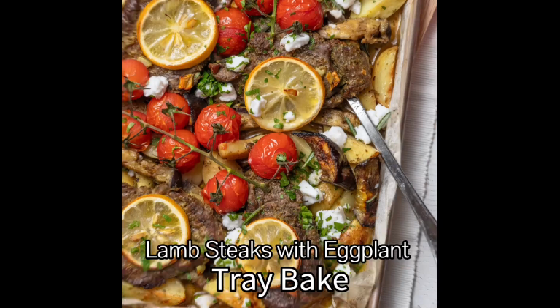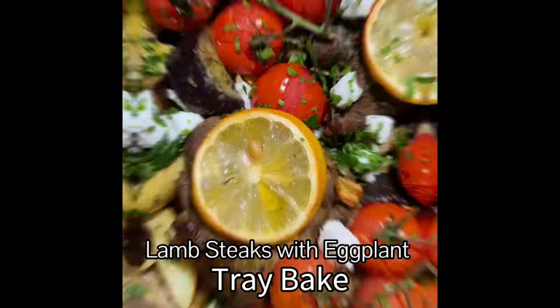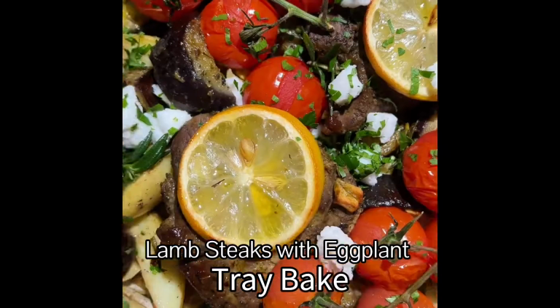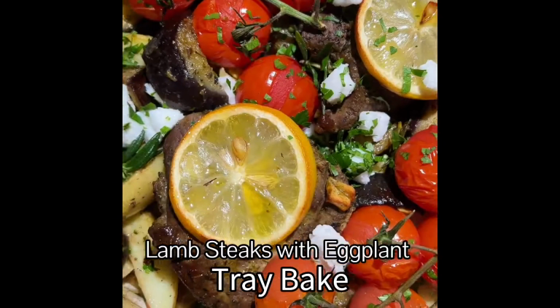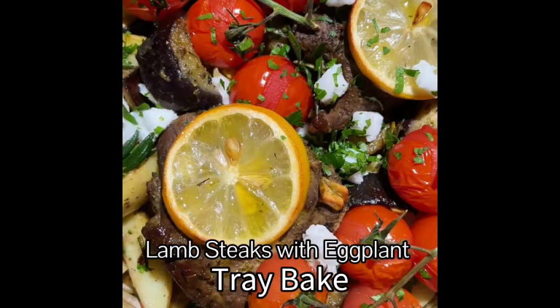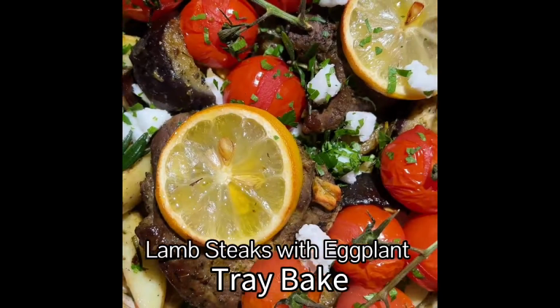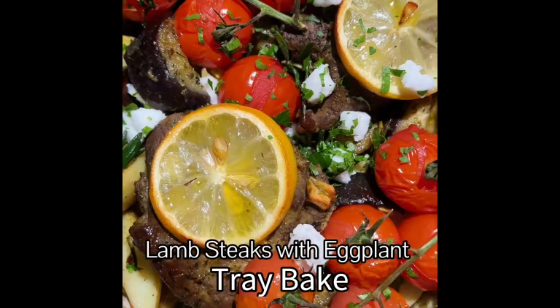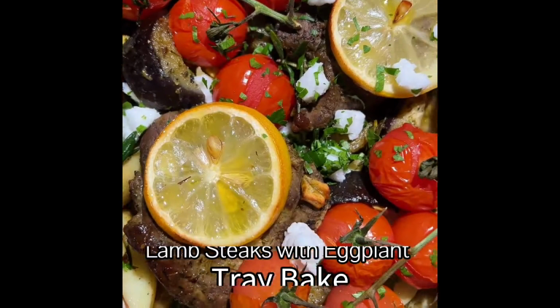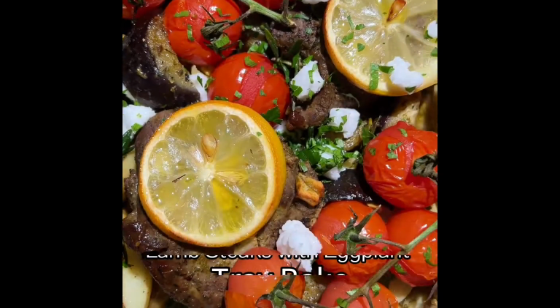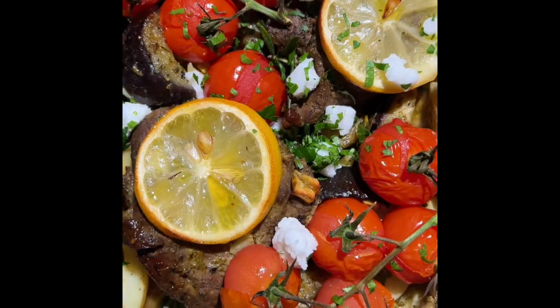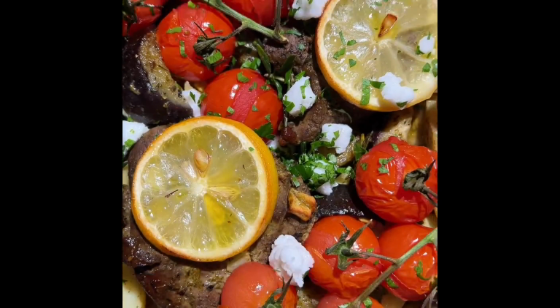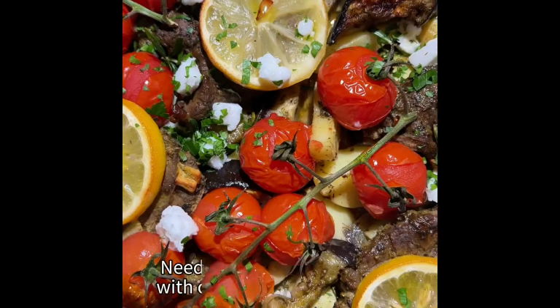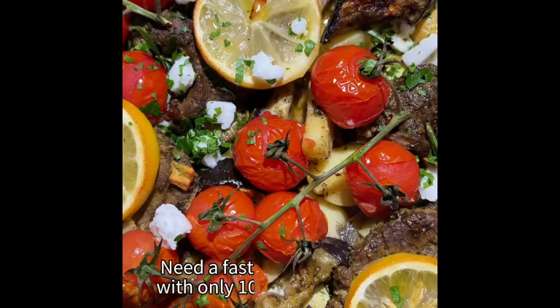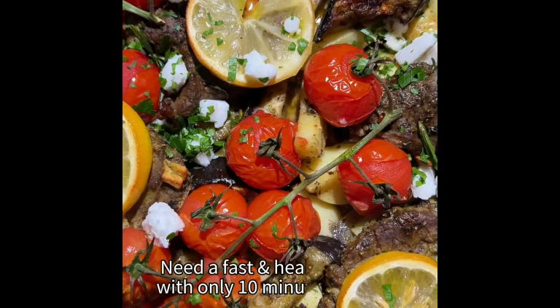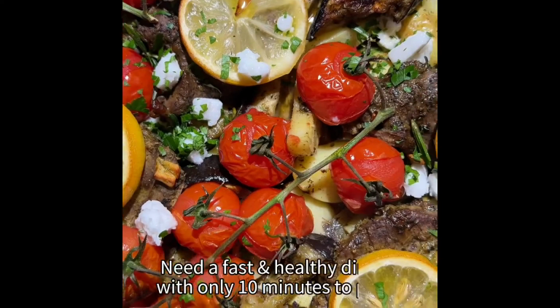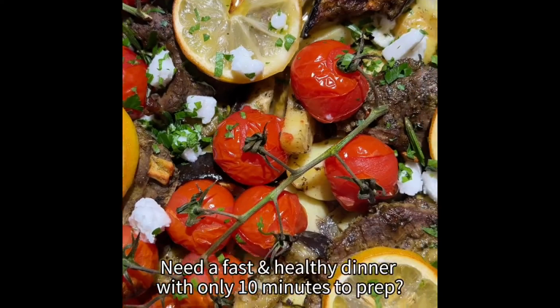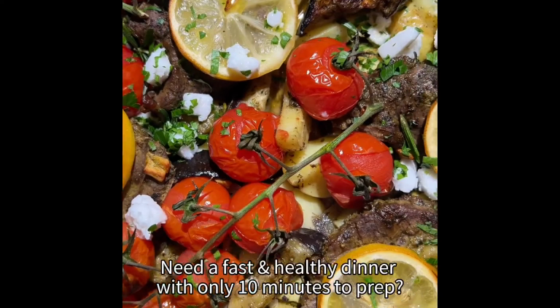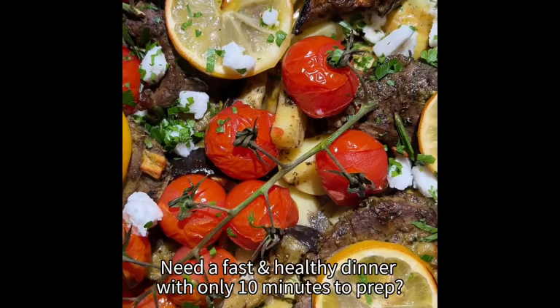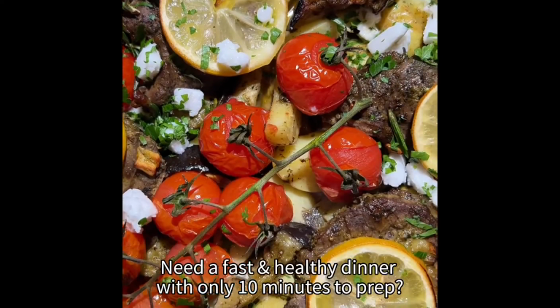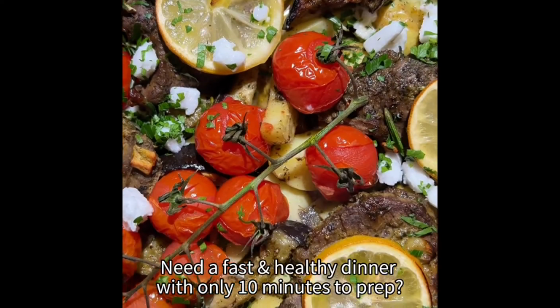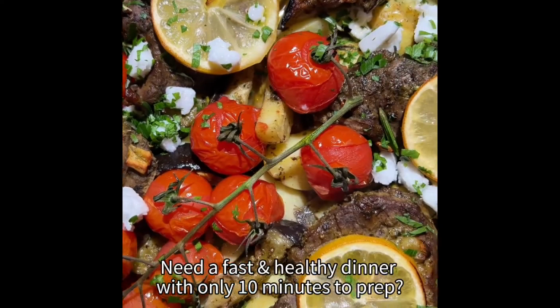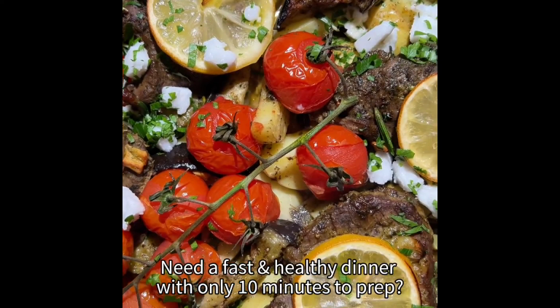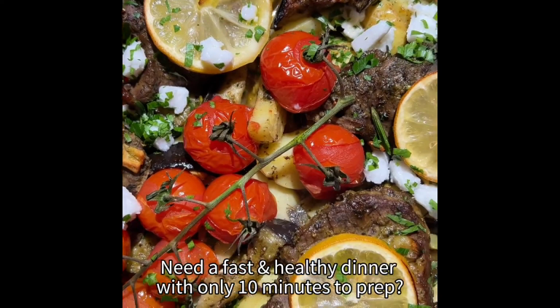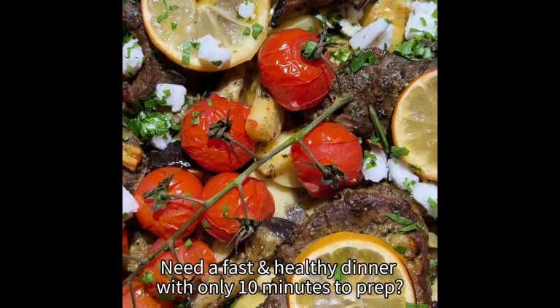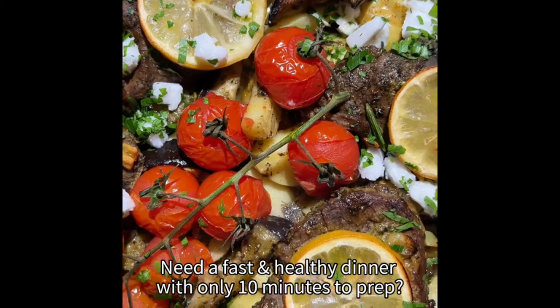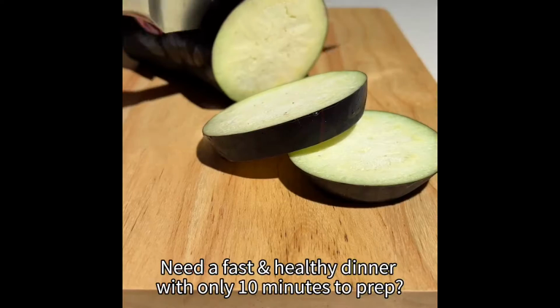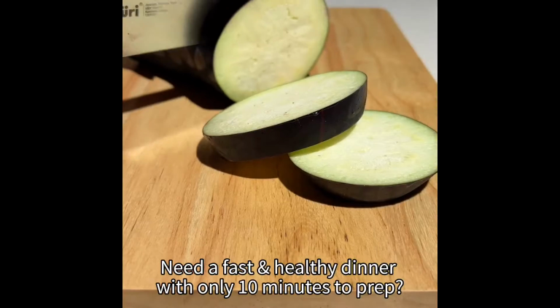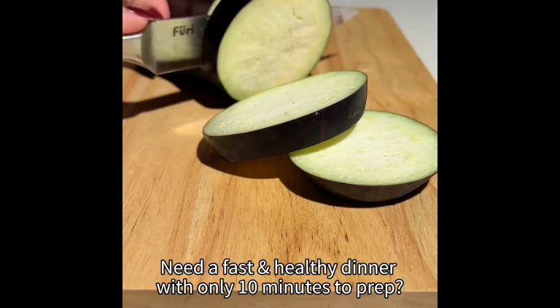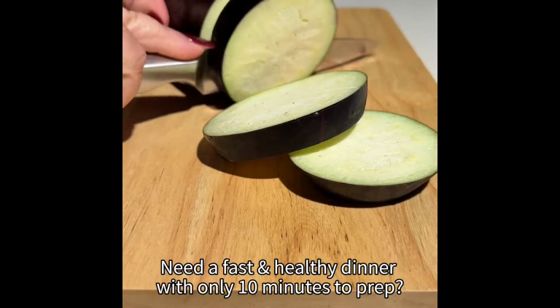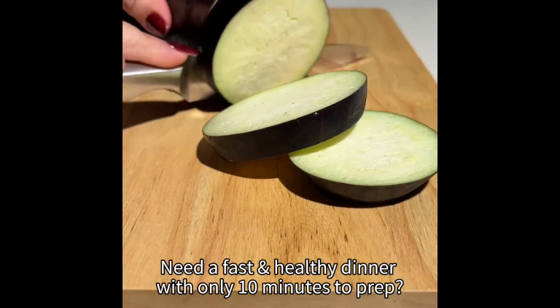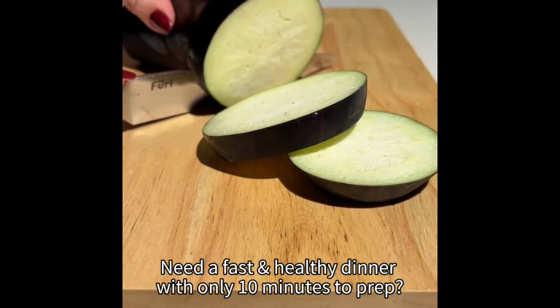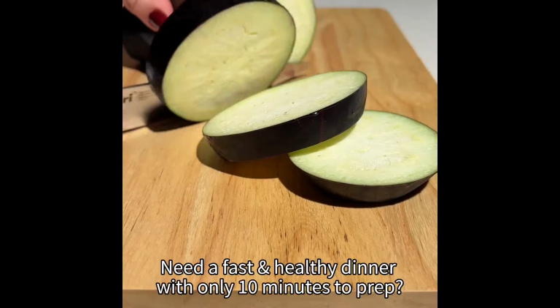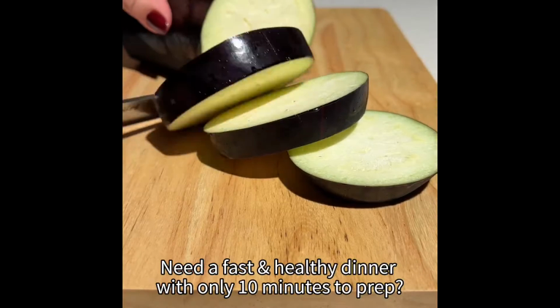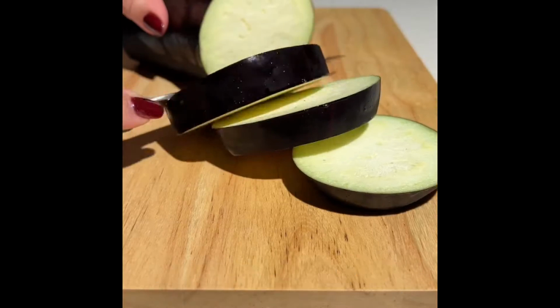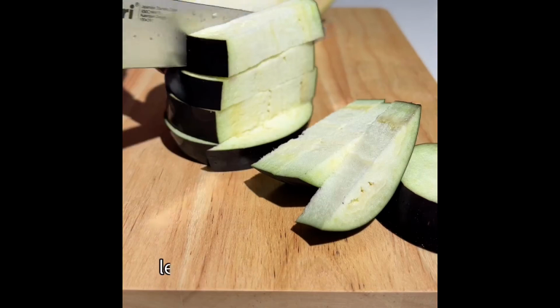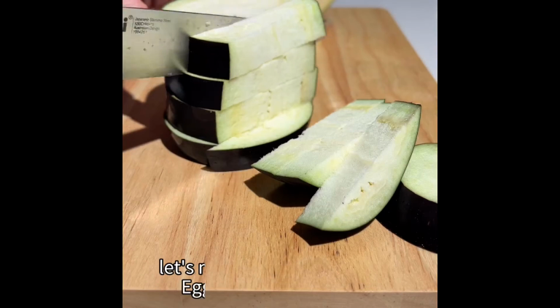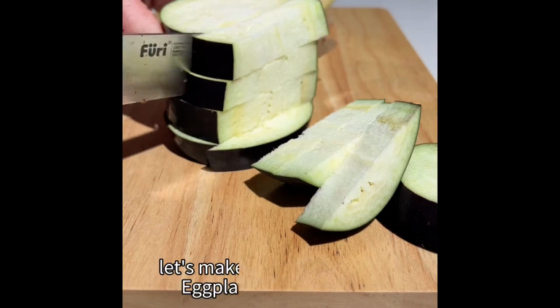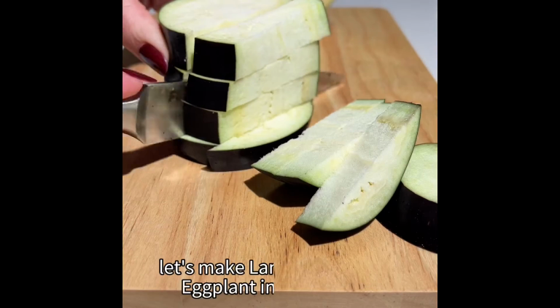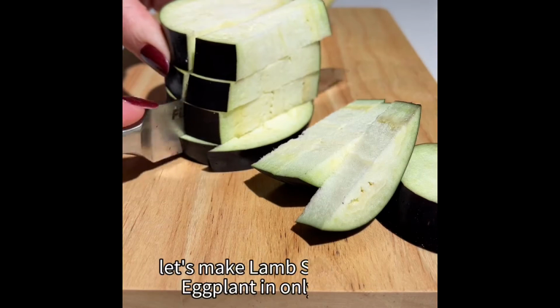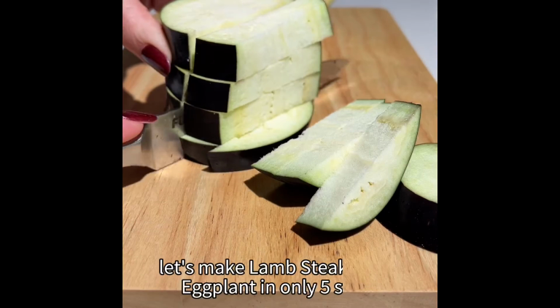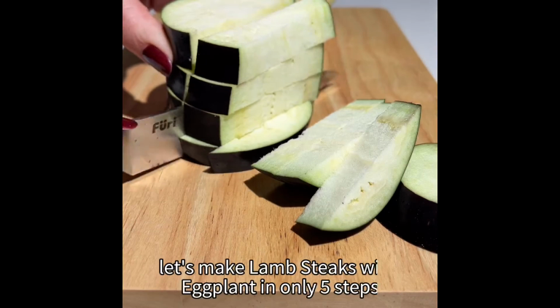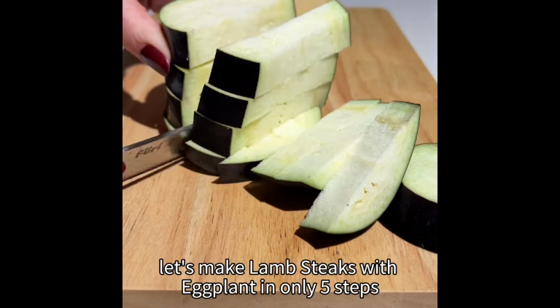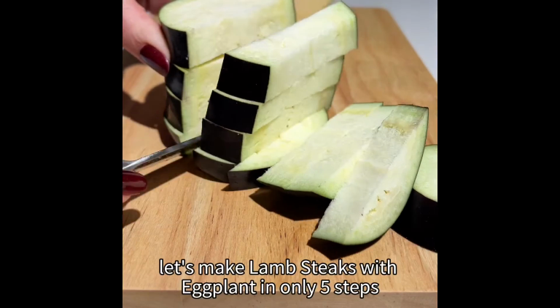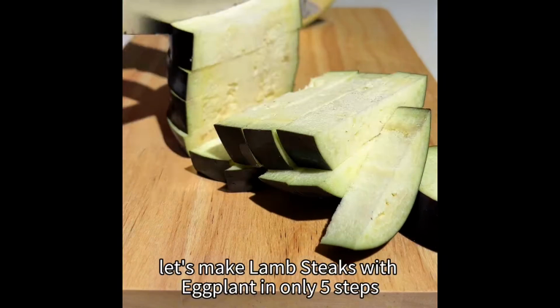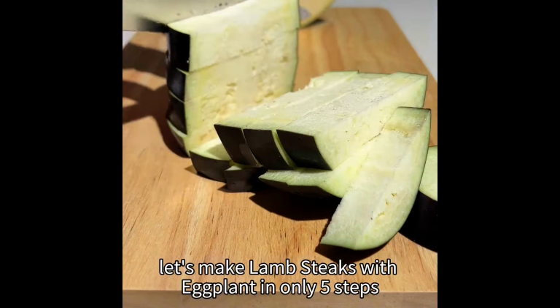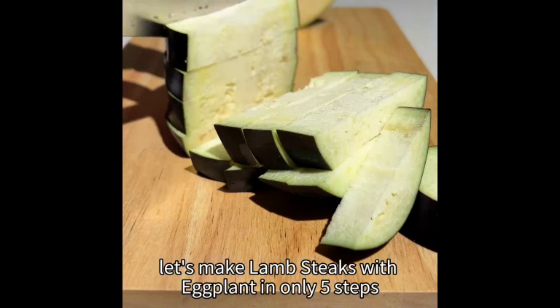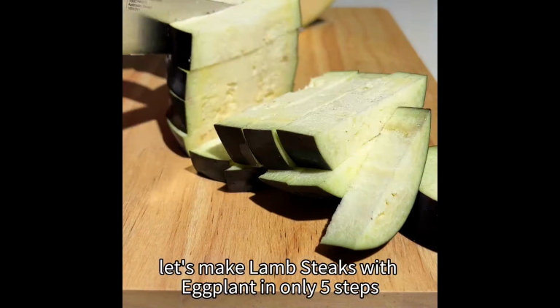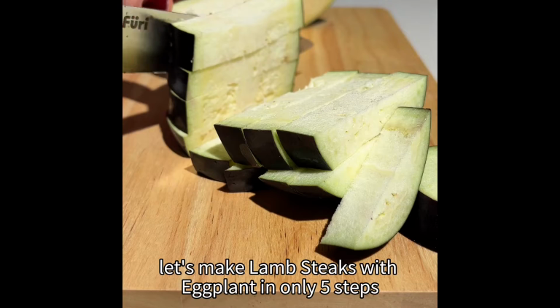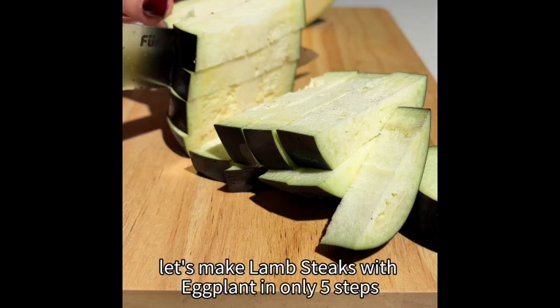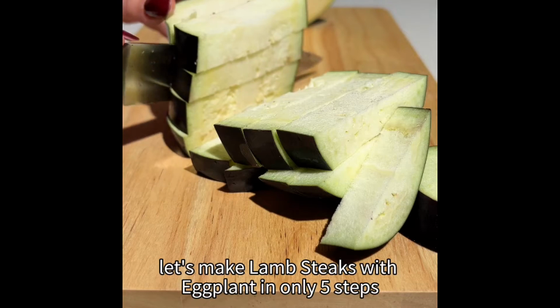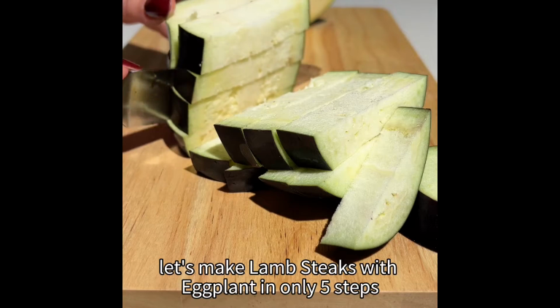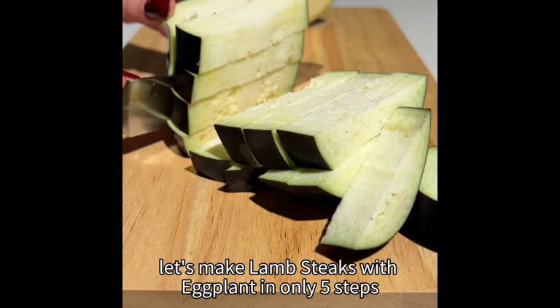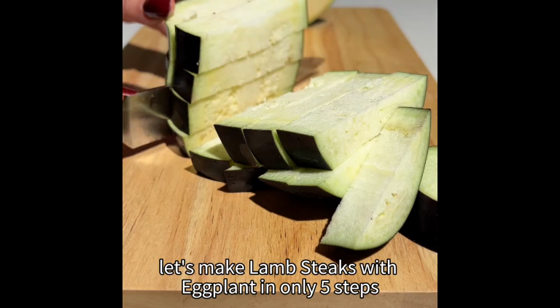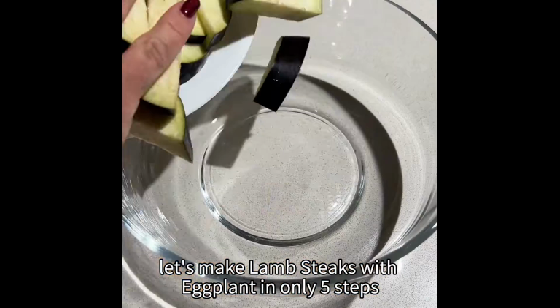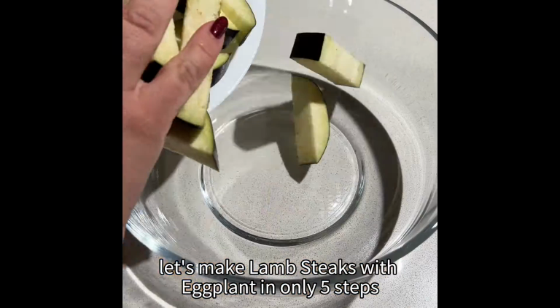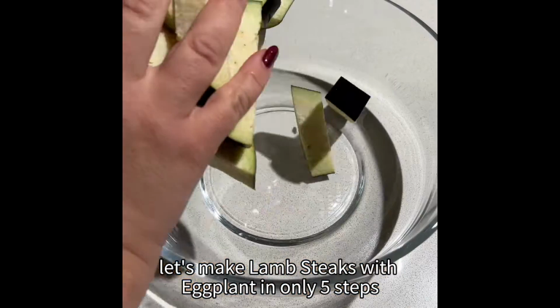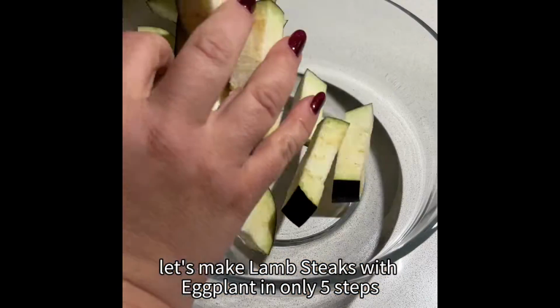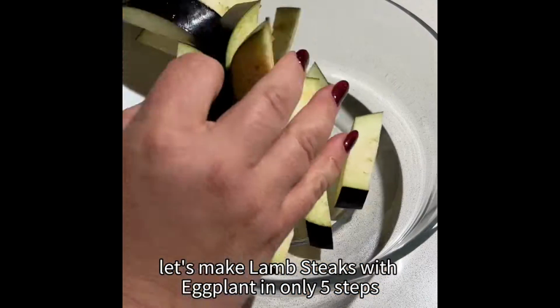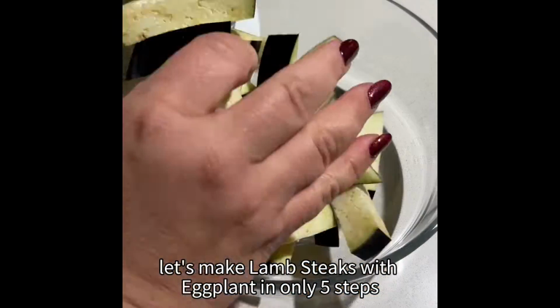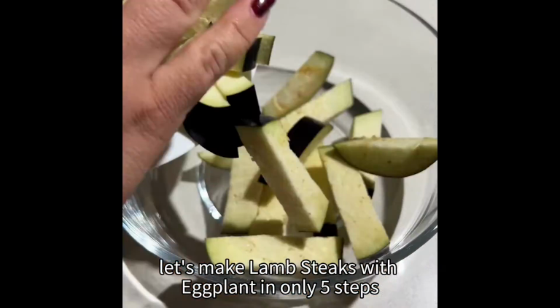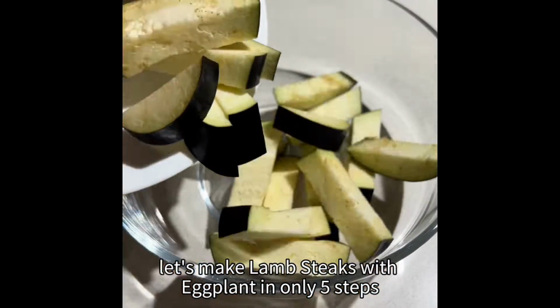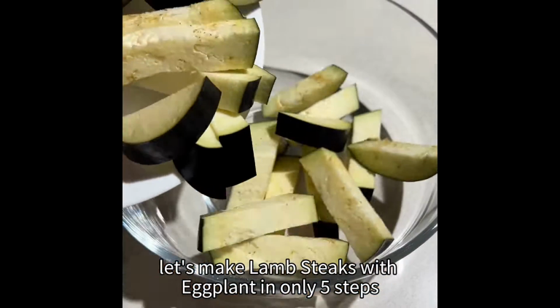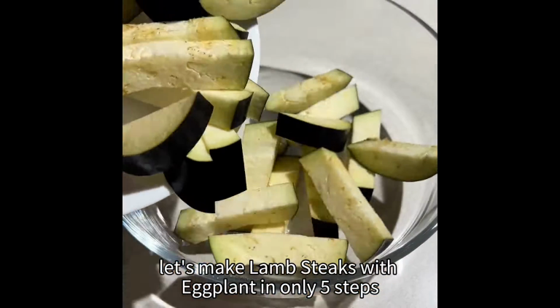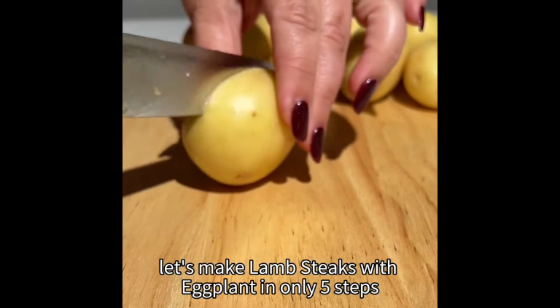Need a fast and delicious dinner with only 10 minutes to prep? Let's make my lamb steaks with eggplant in only five steps.